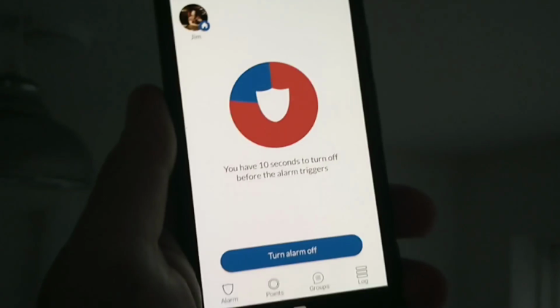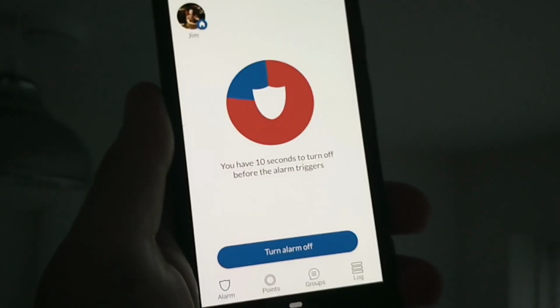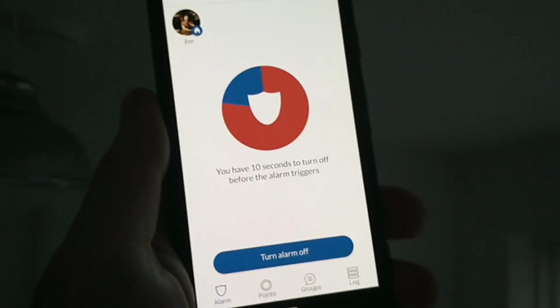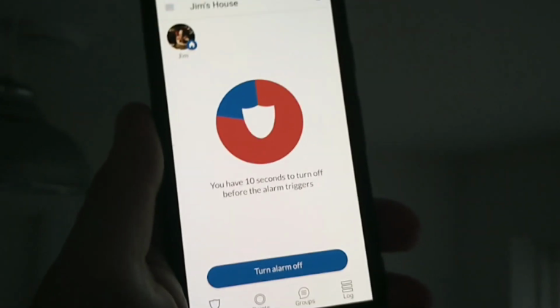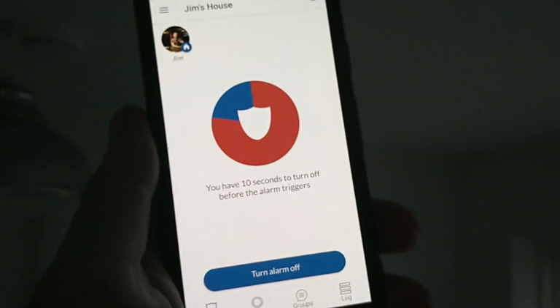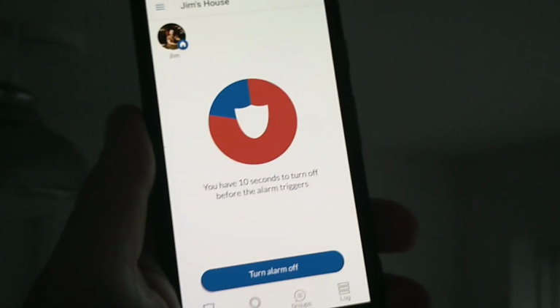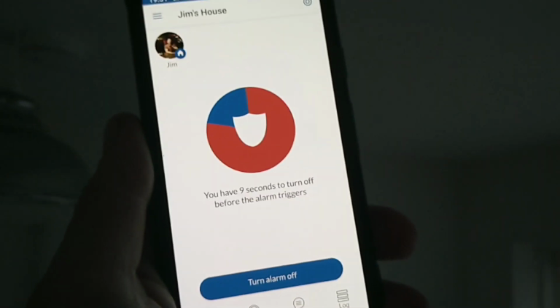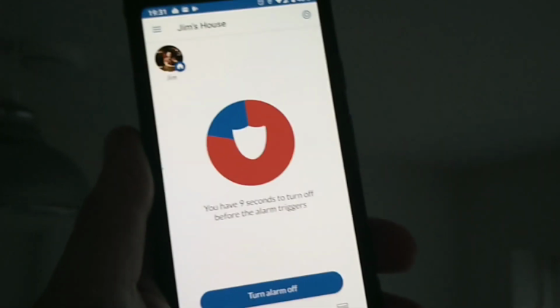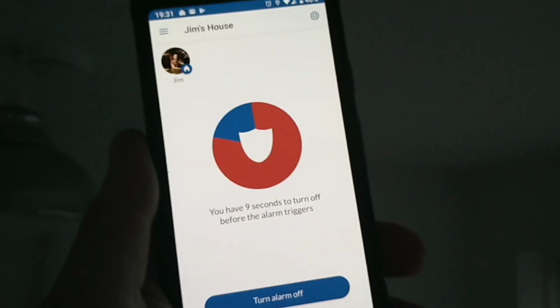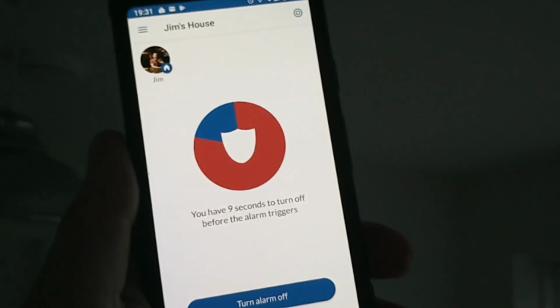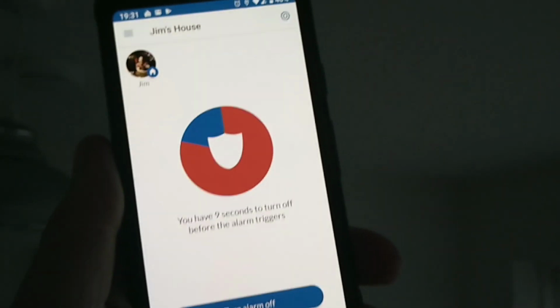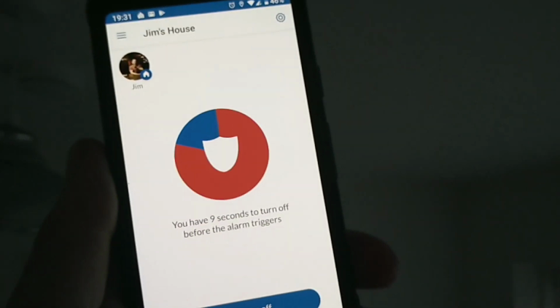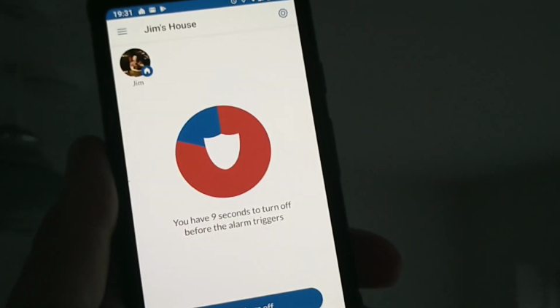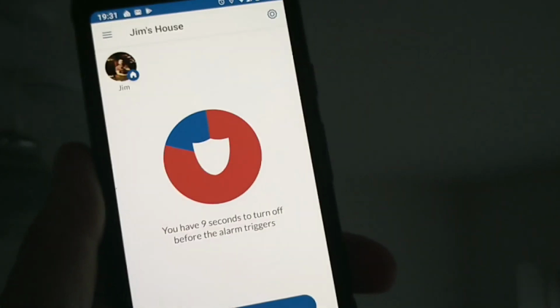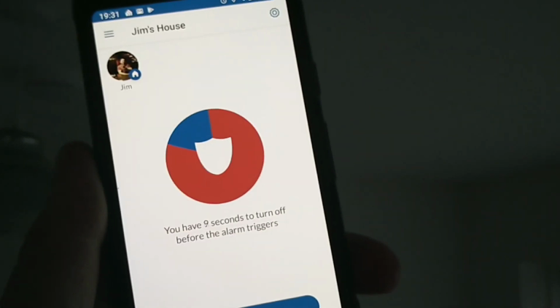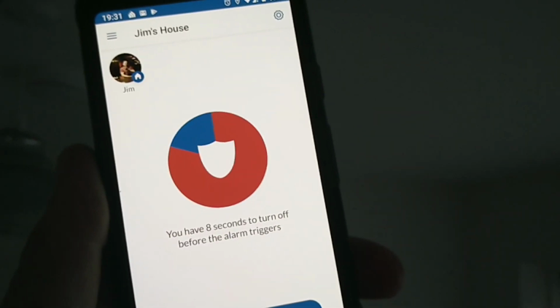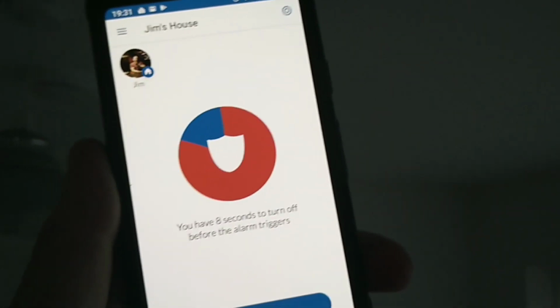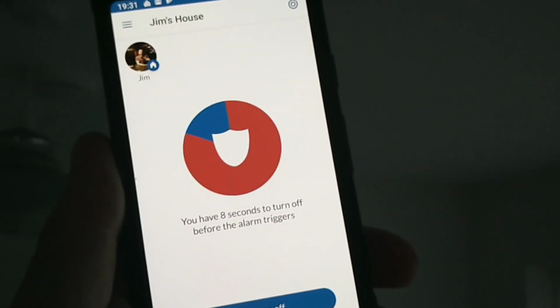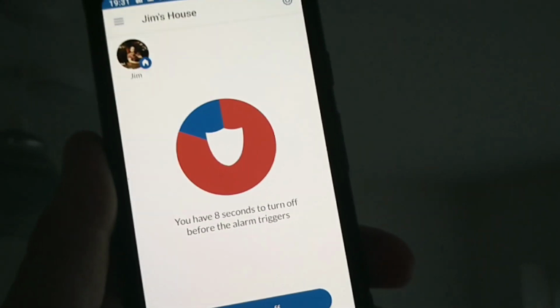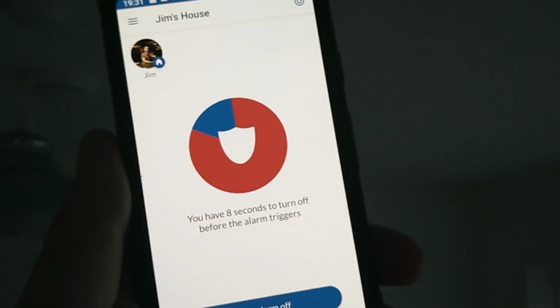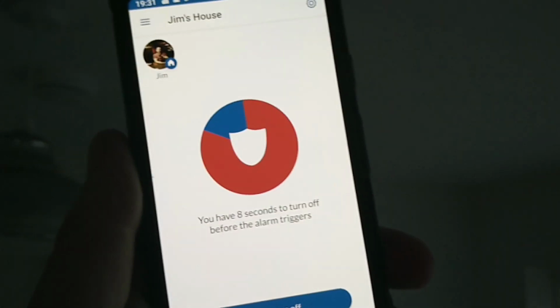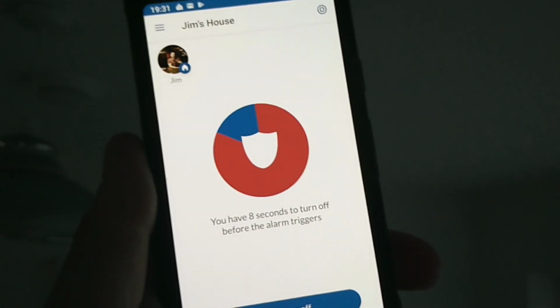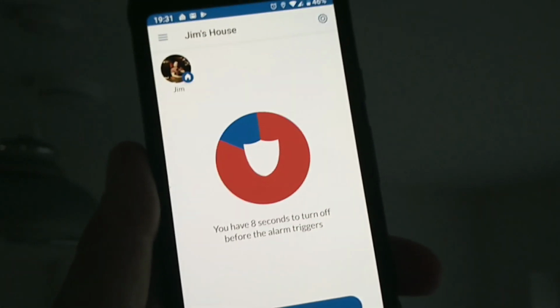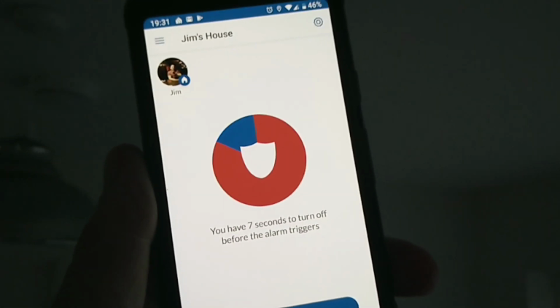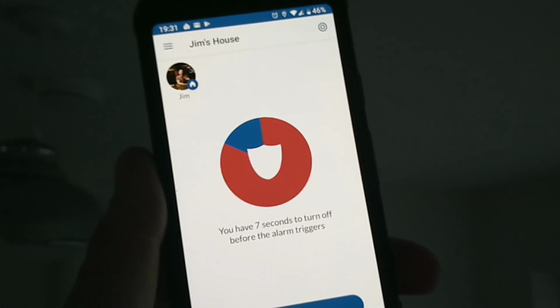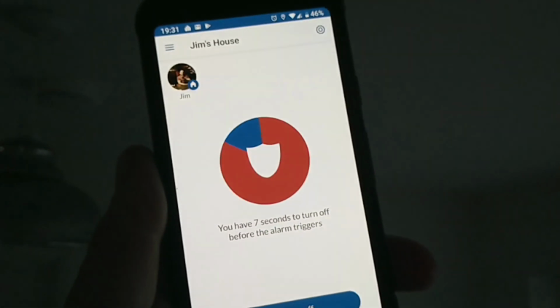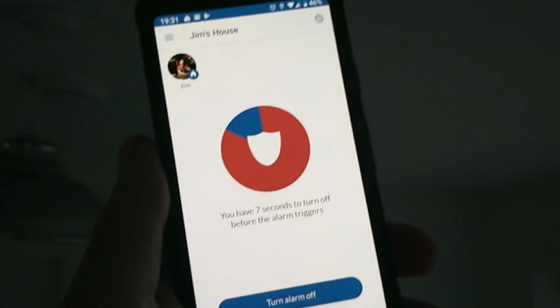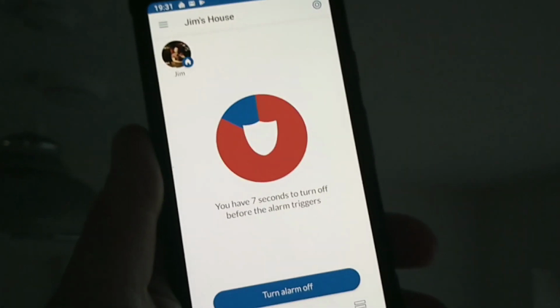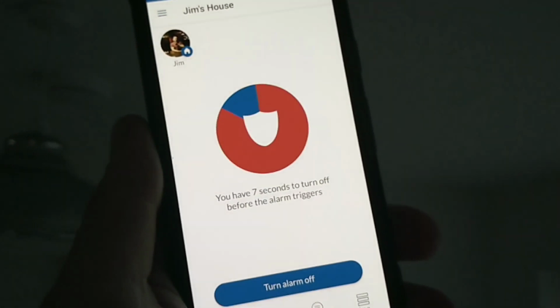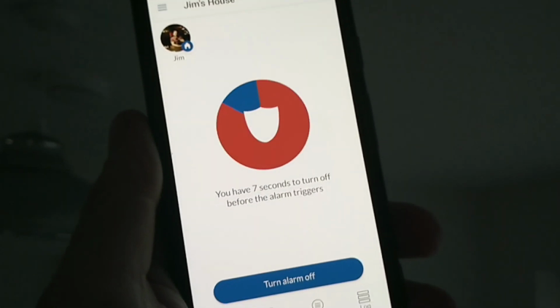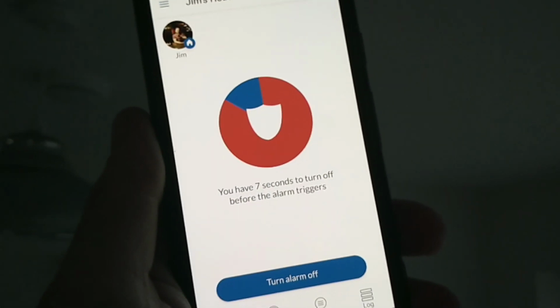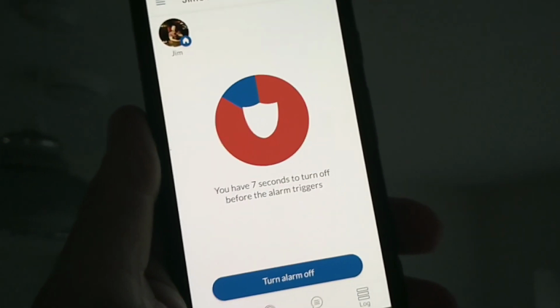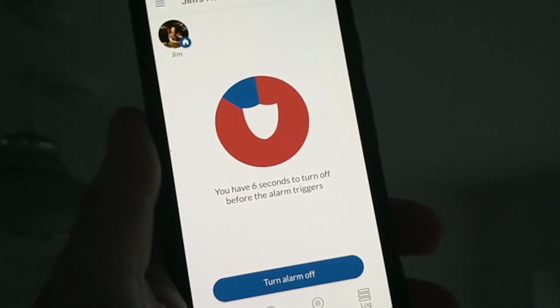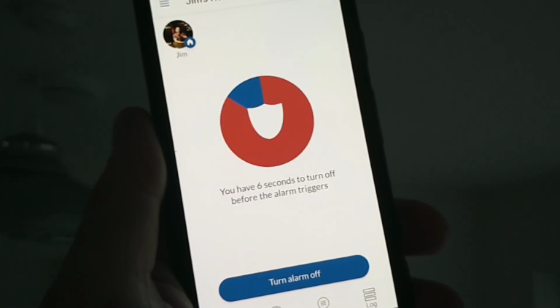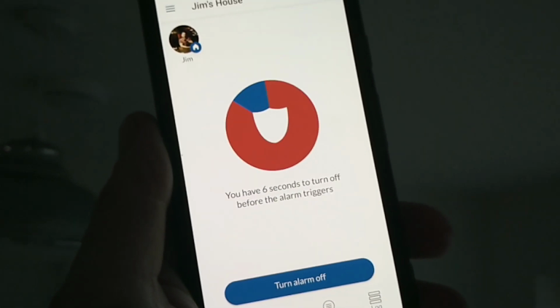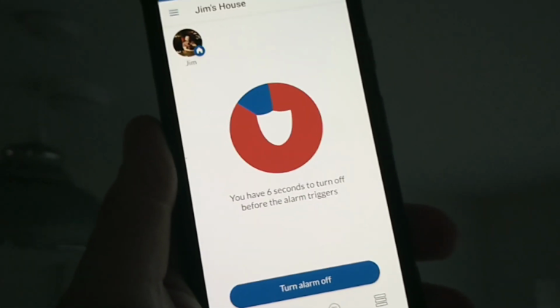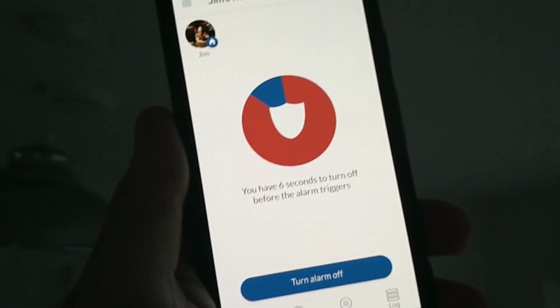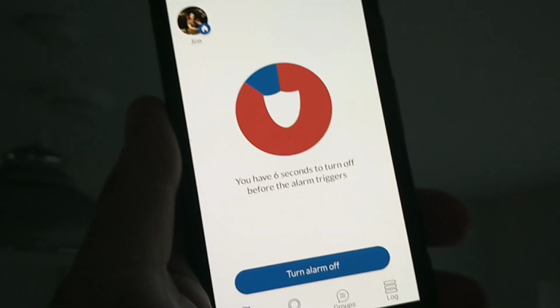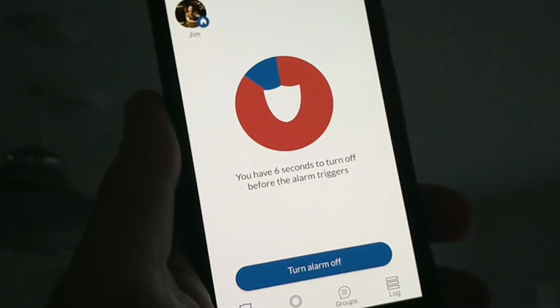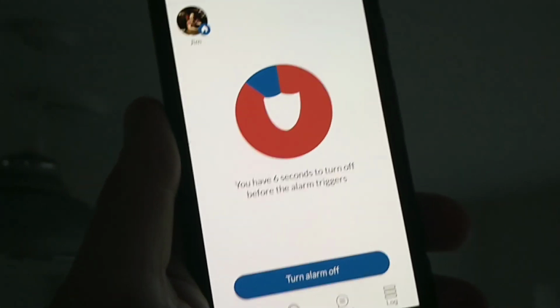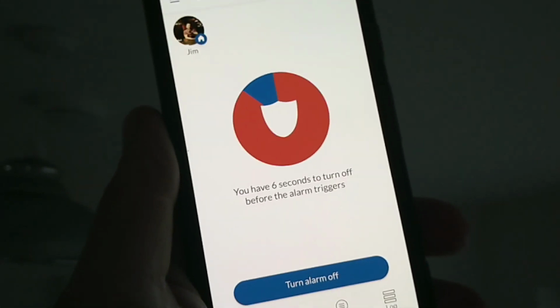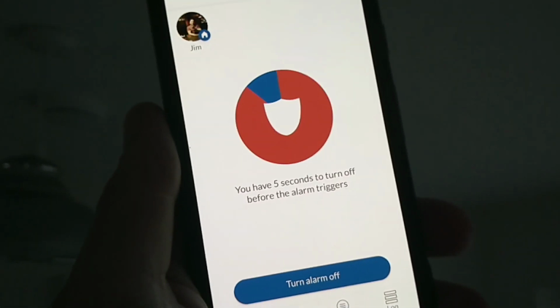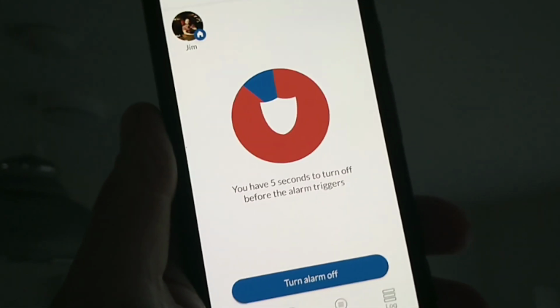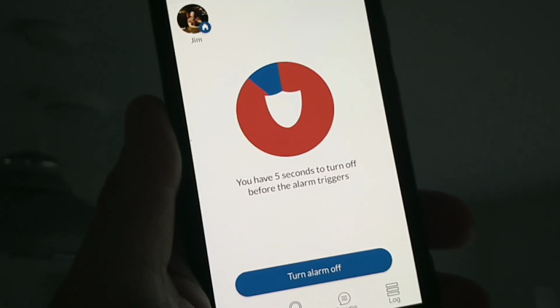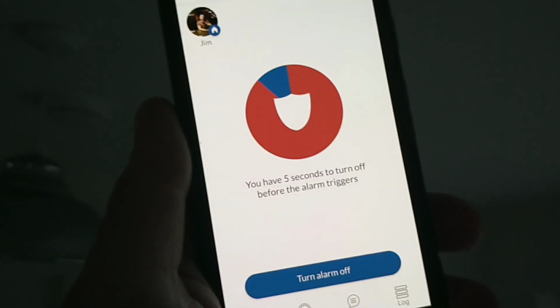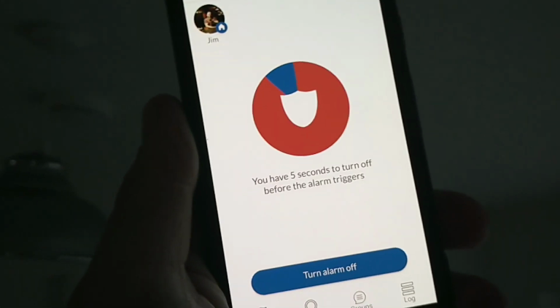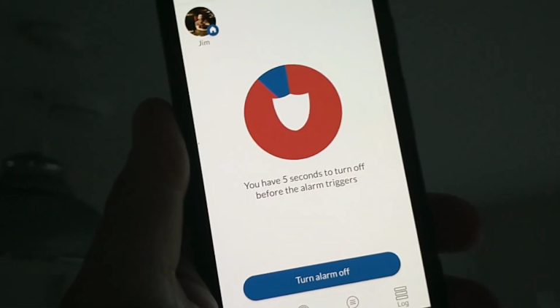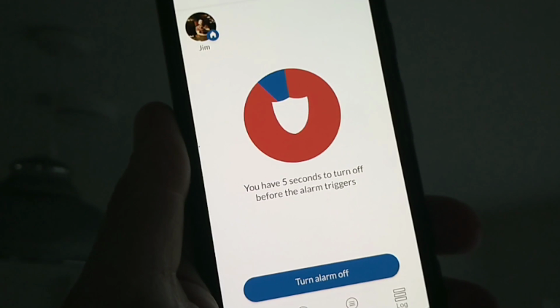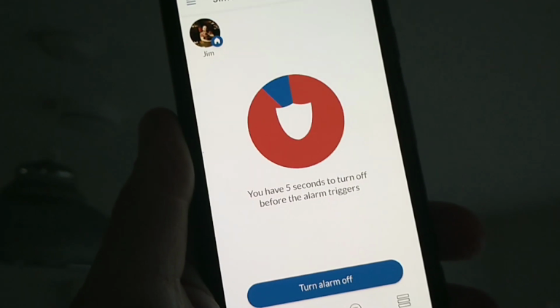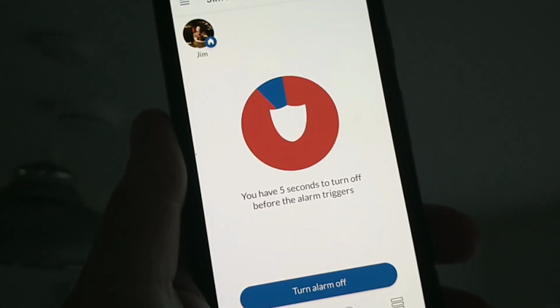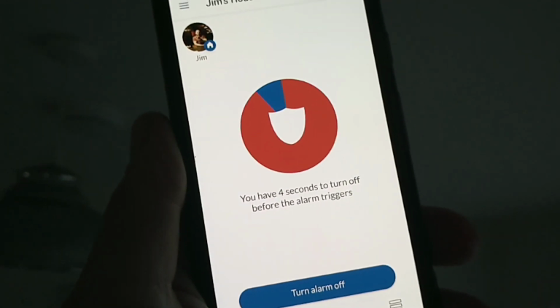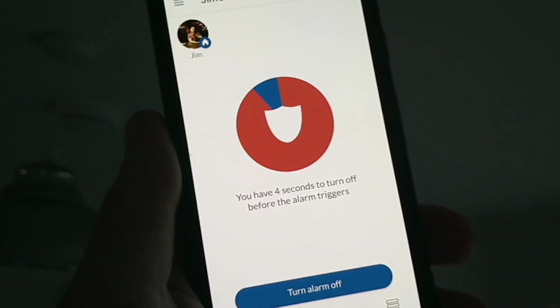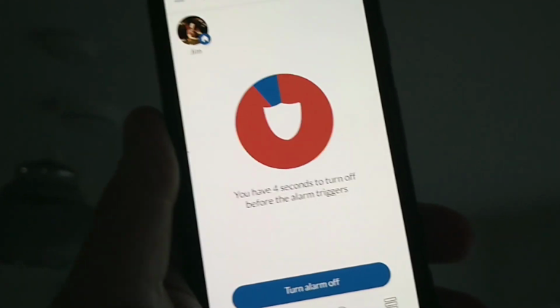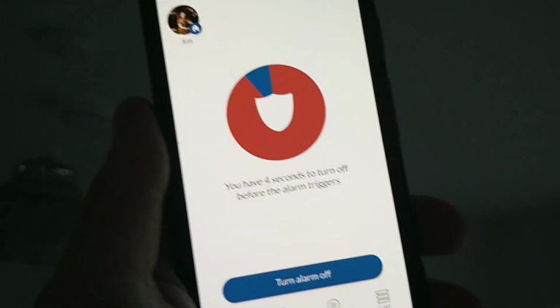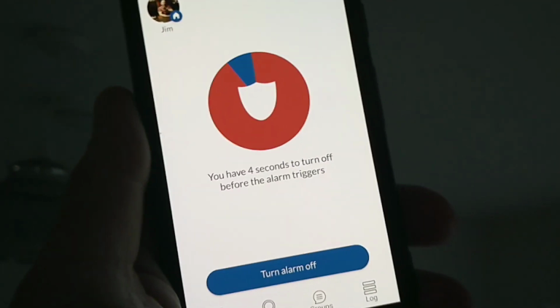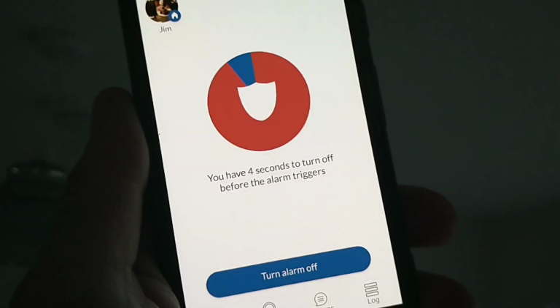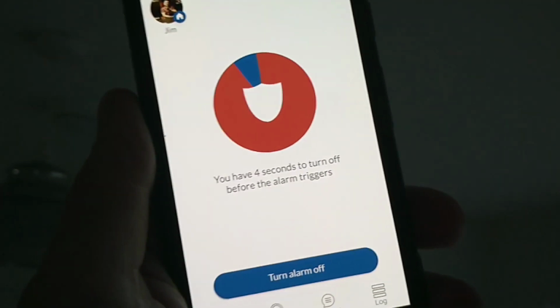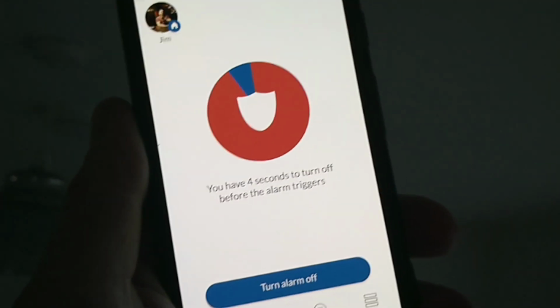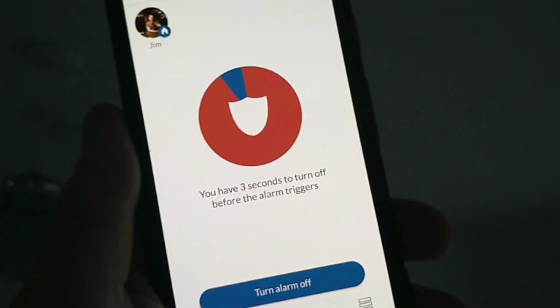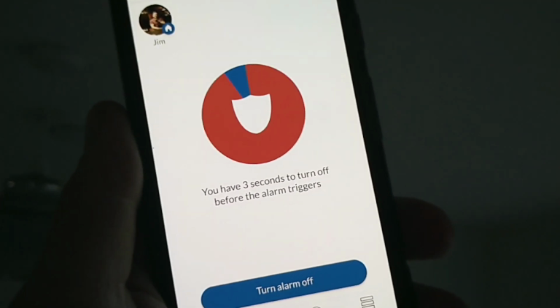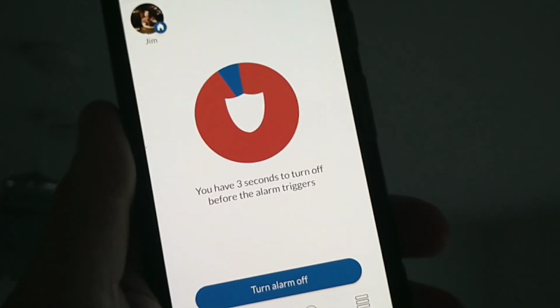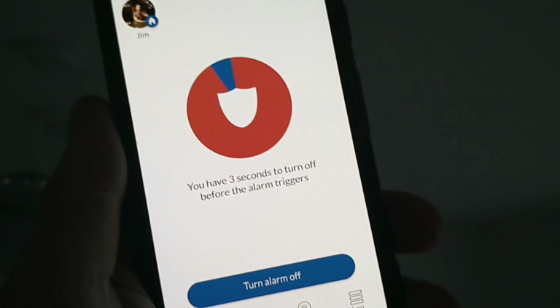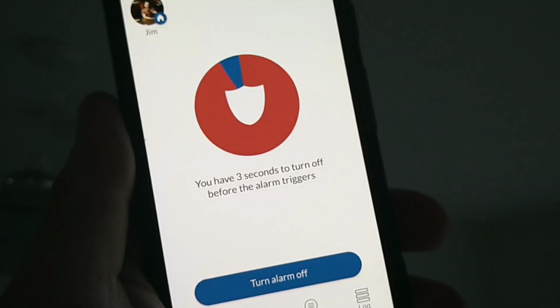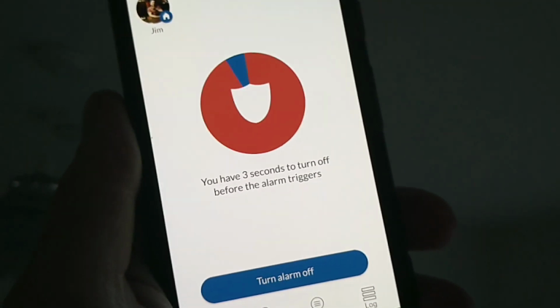This is Jim from TechBuzz and we're going to be talking about Point, the new home smart alarm.